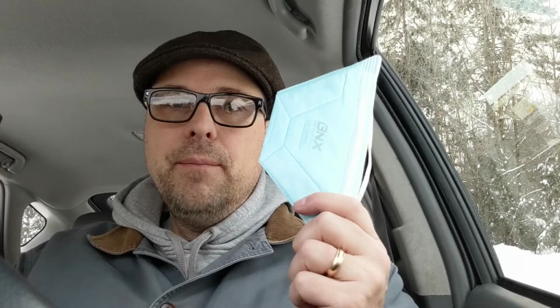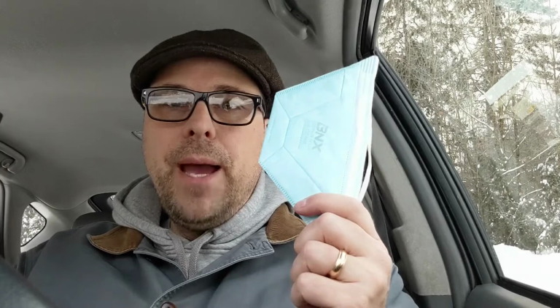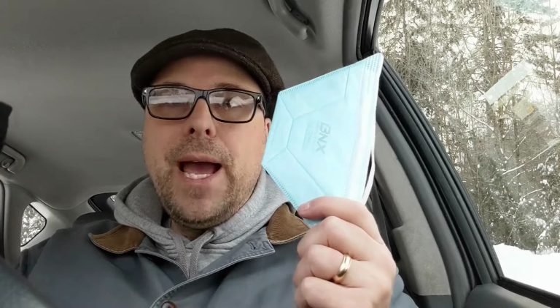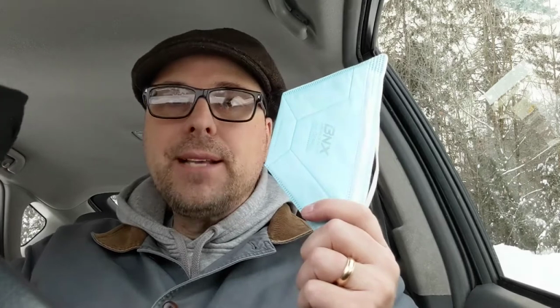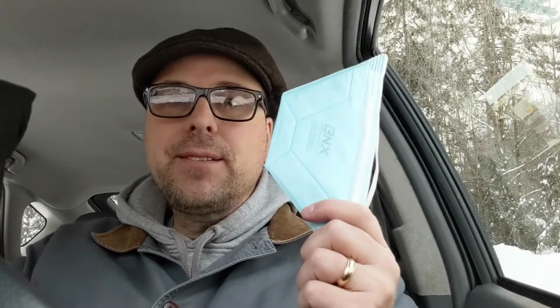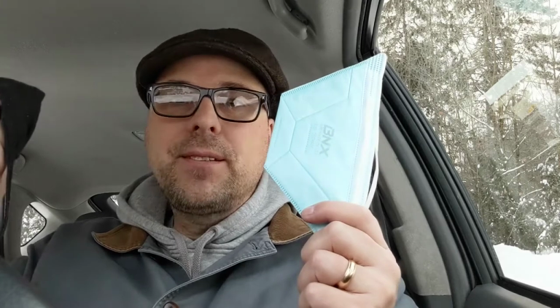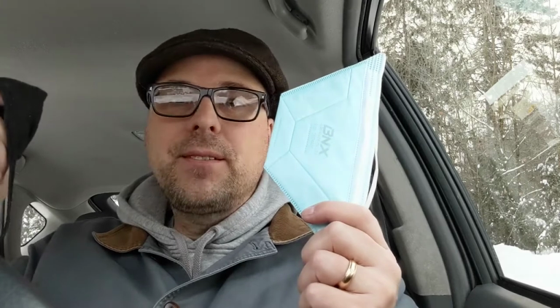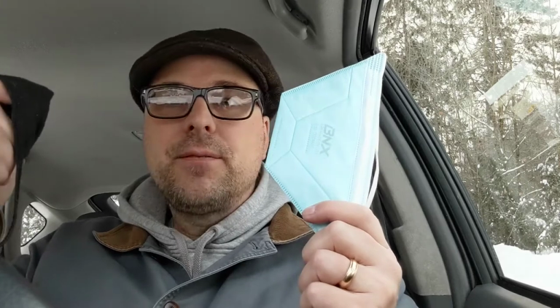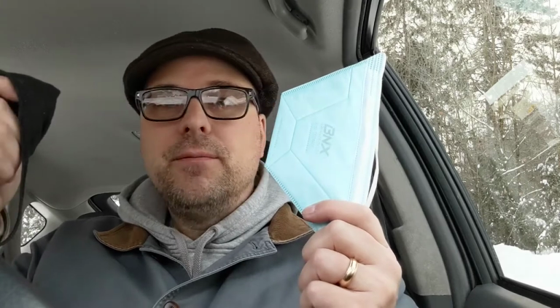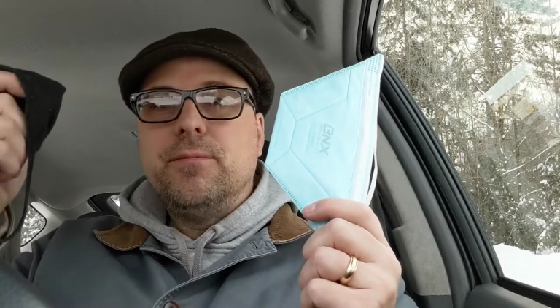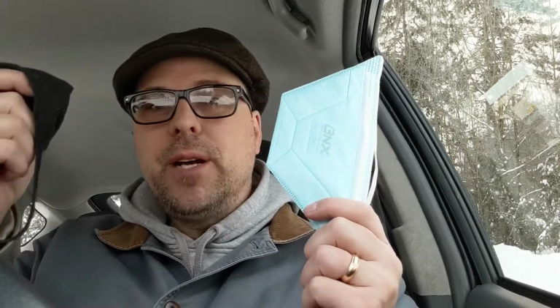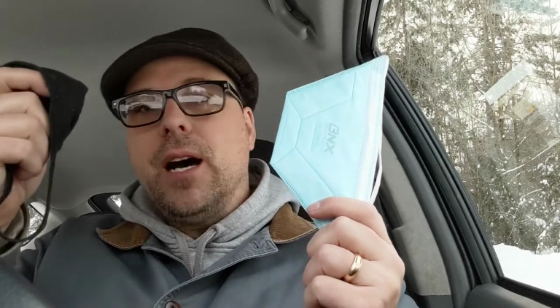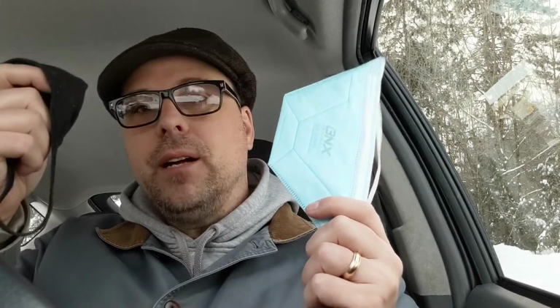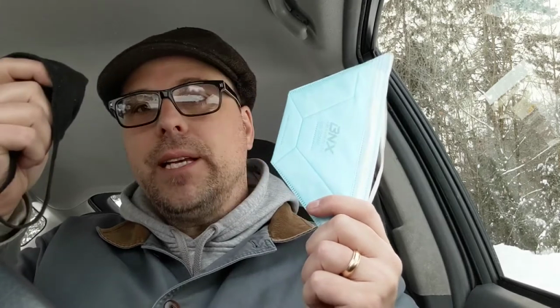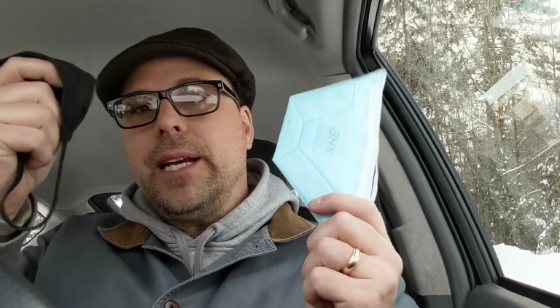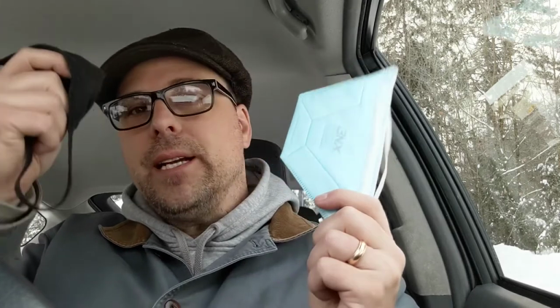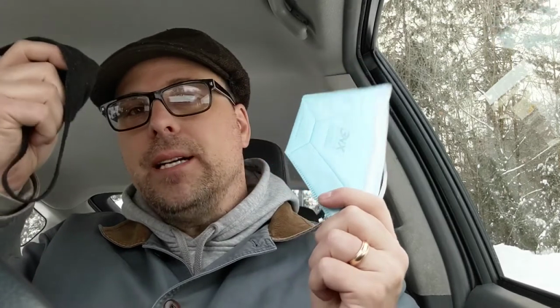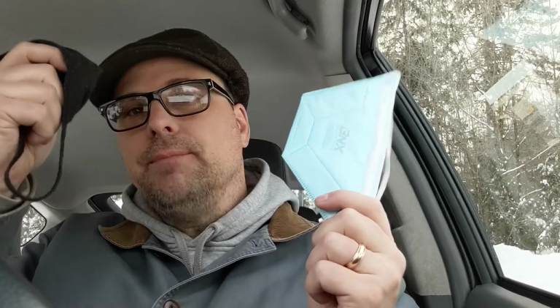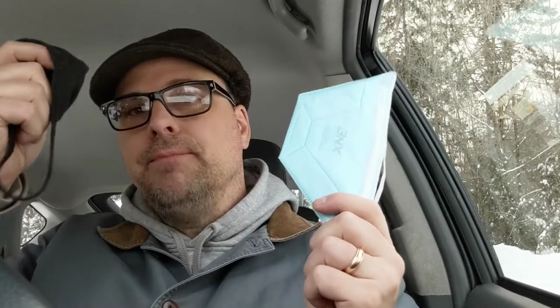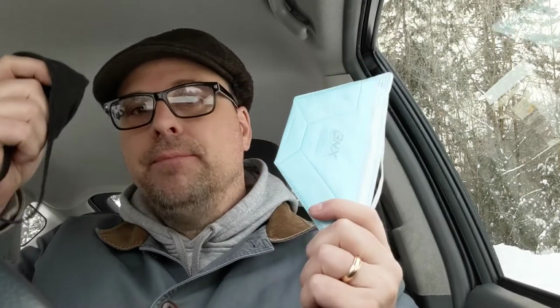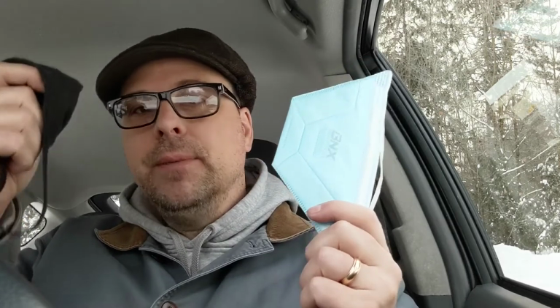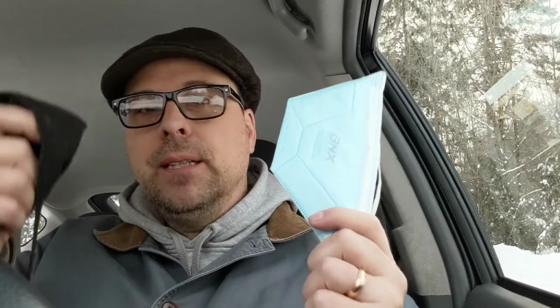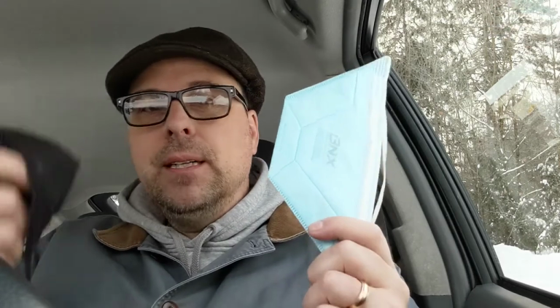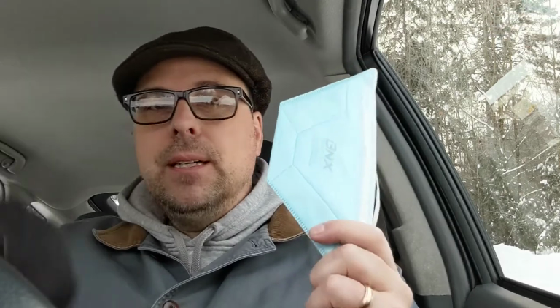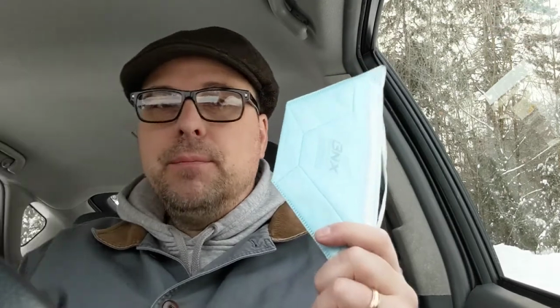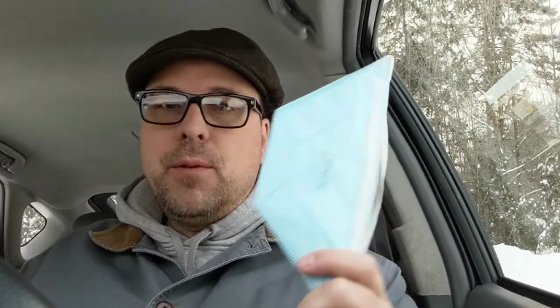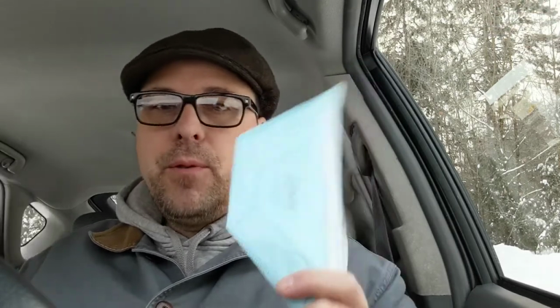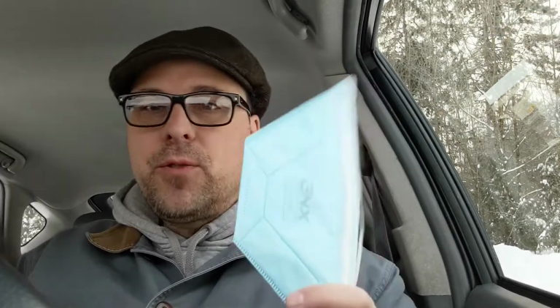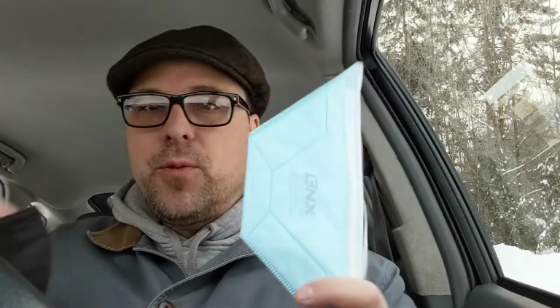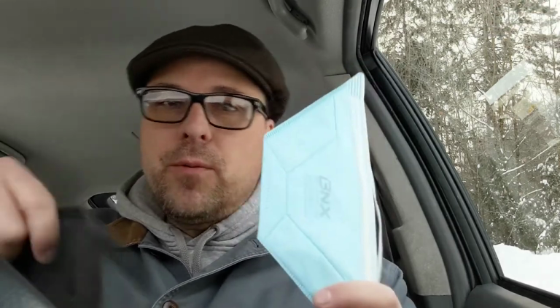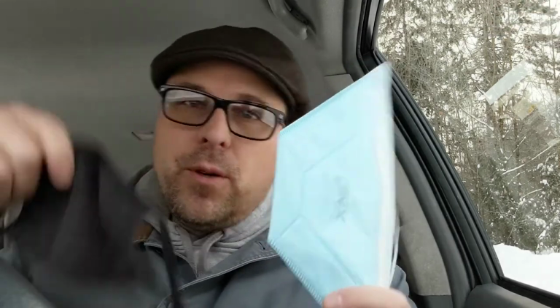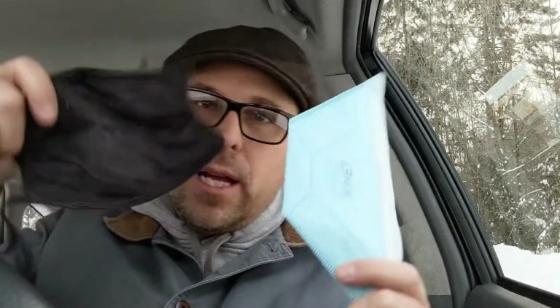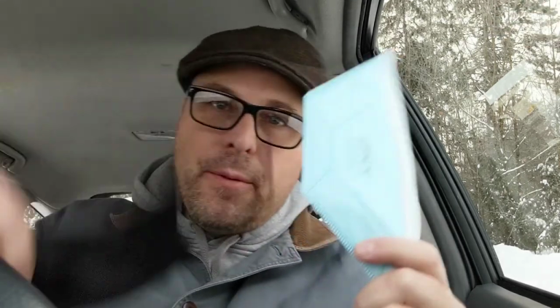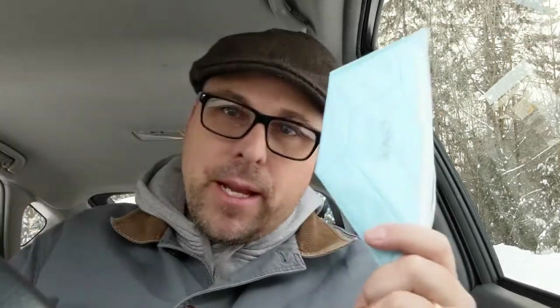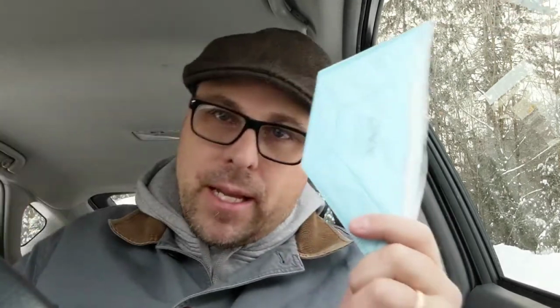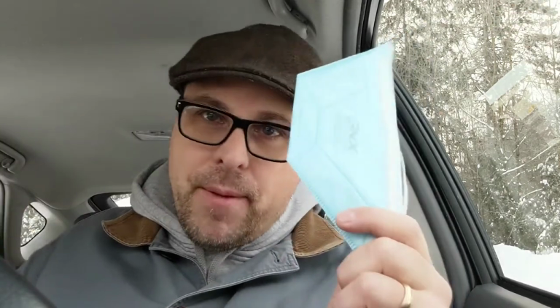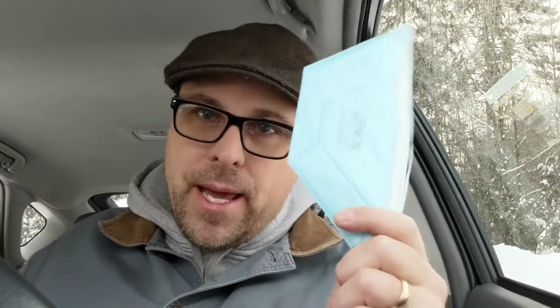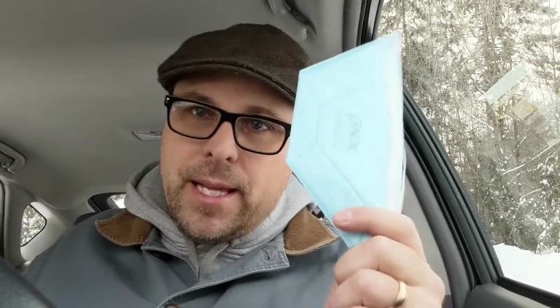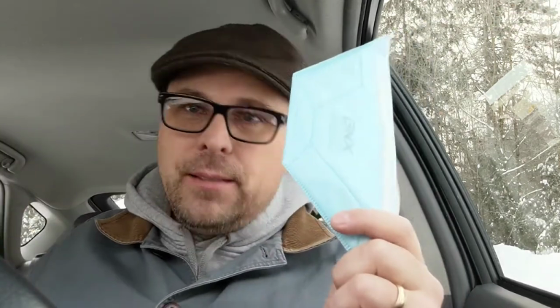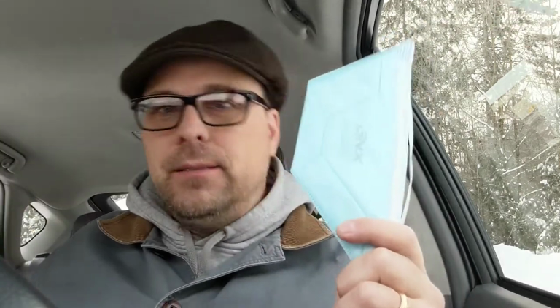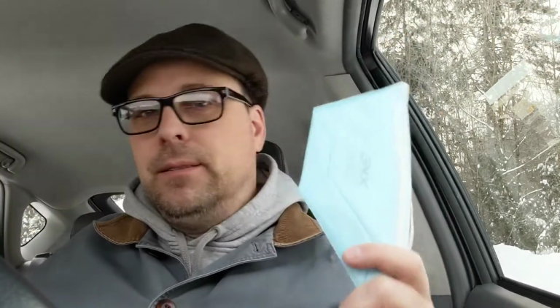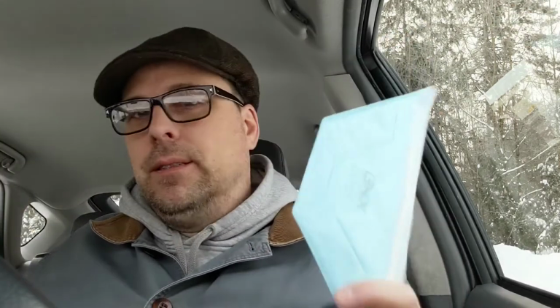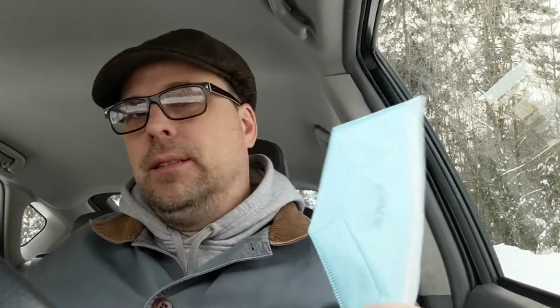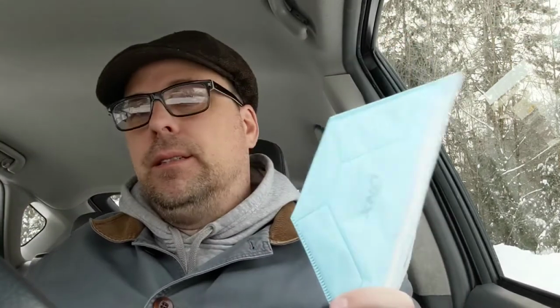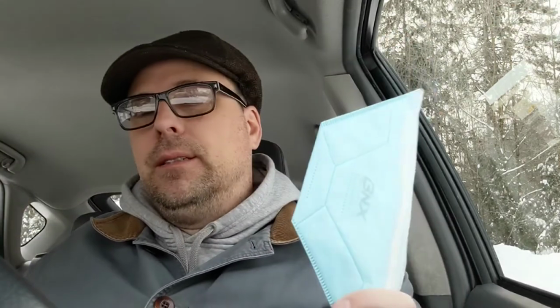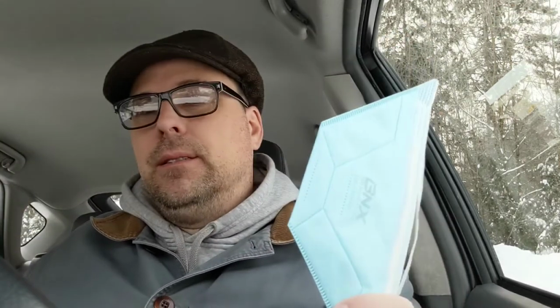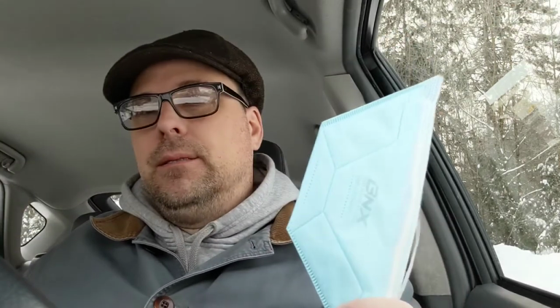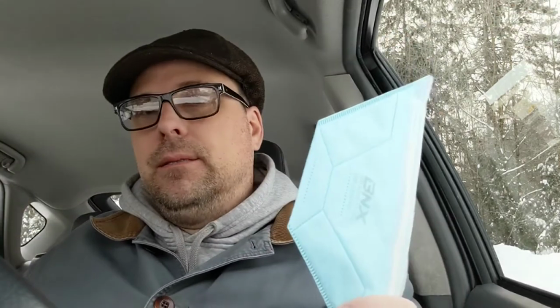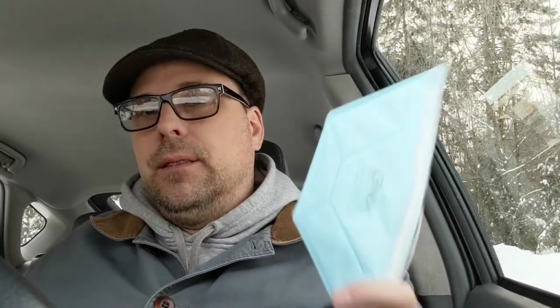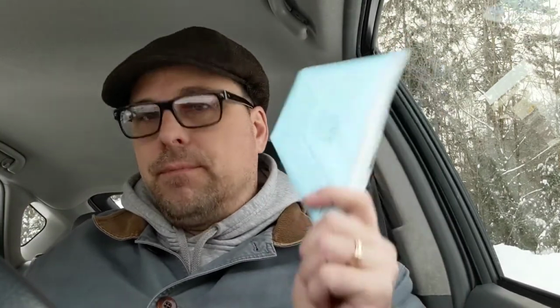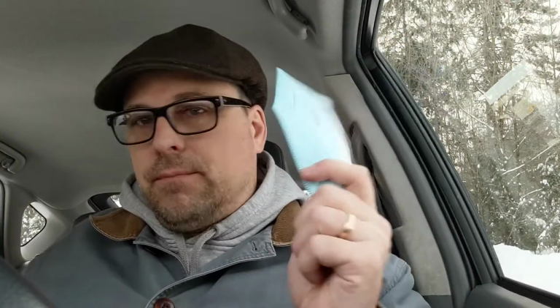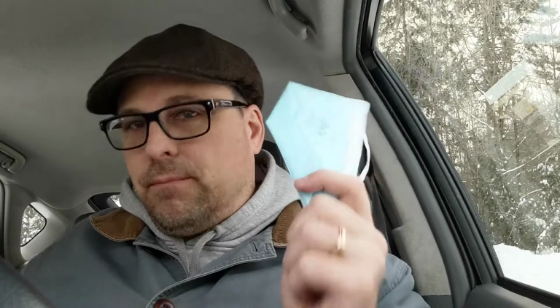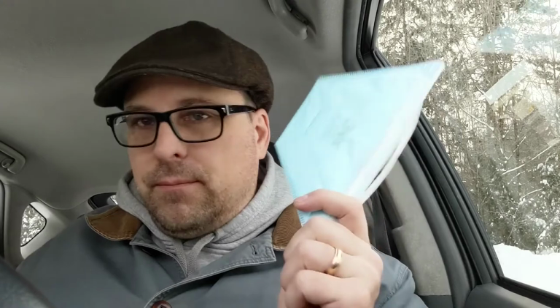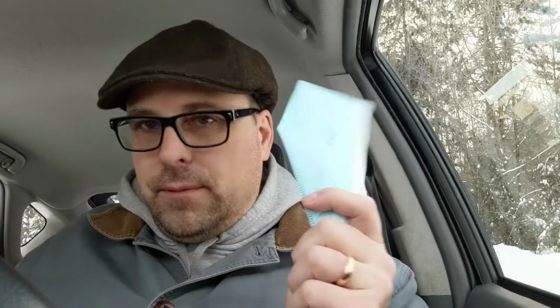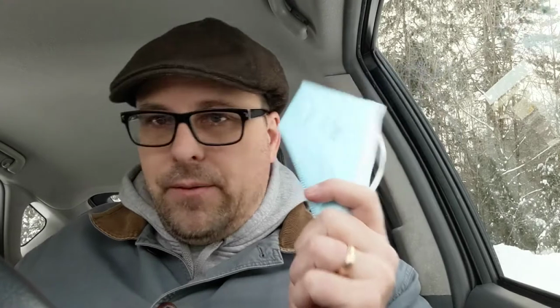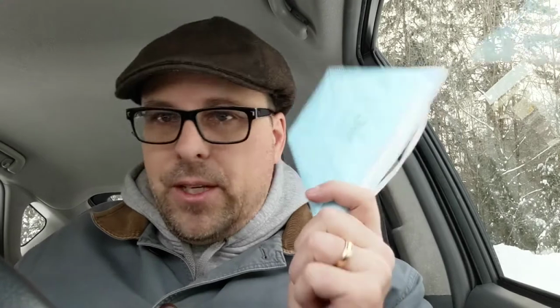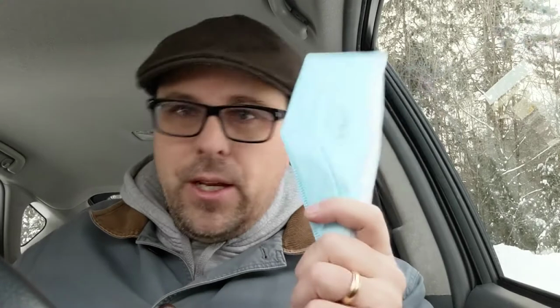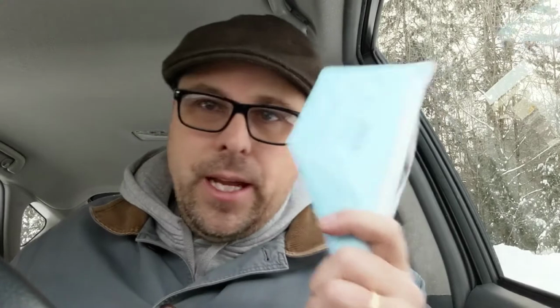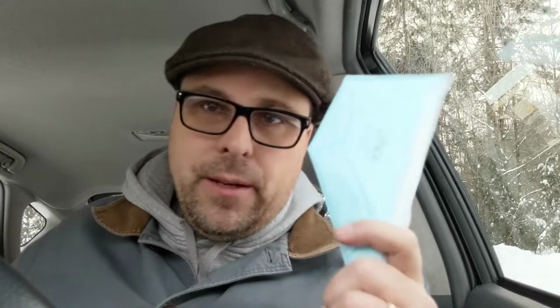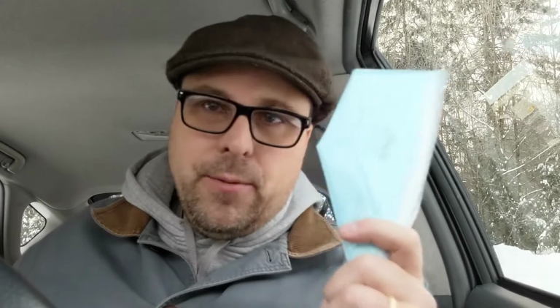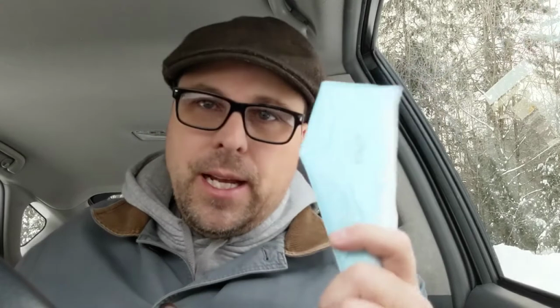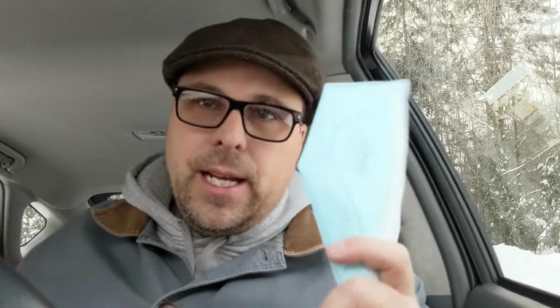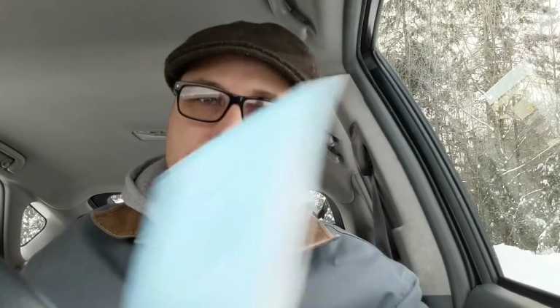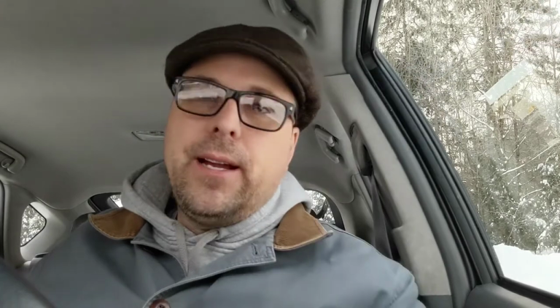Masks! We all need them, but which one would I recommend? I'm giving you a hint right here.